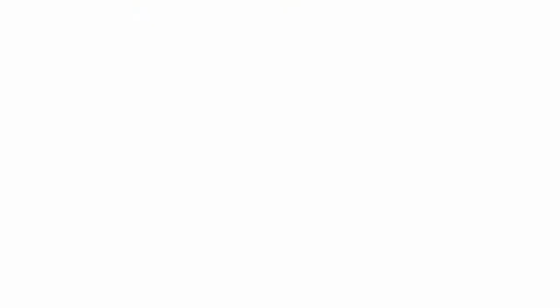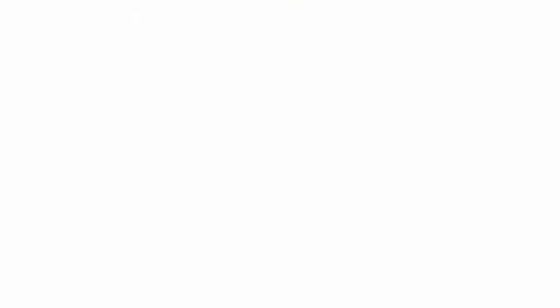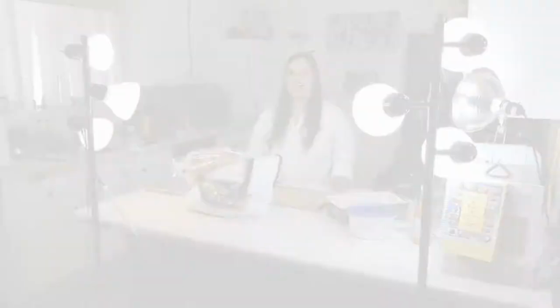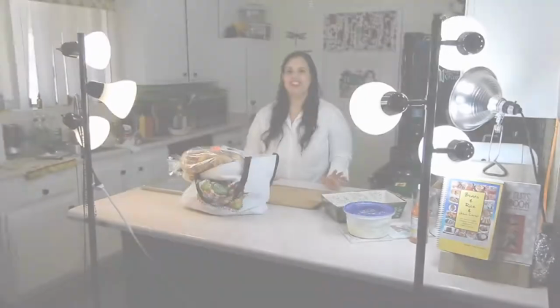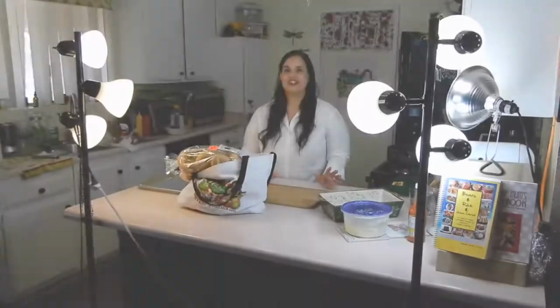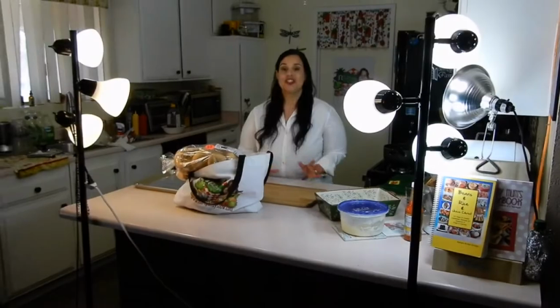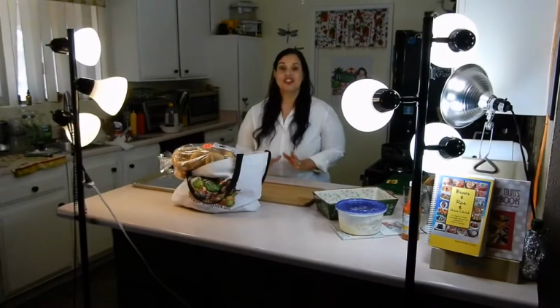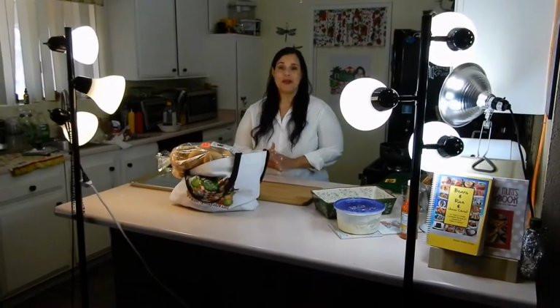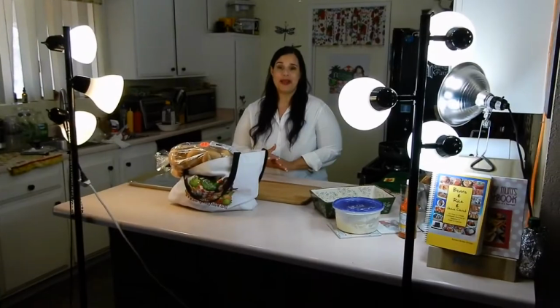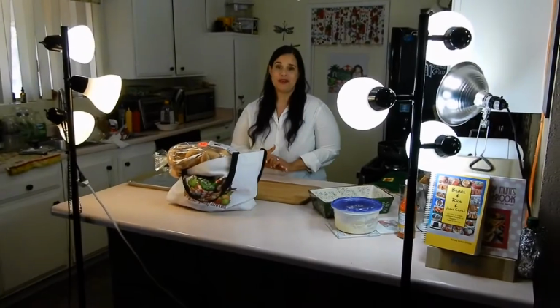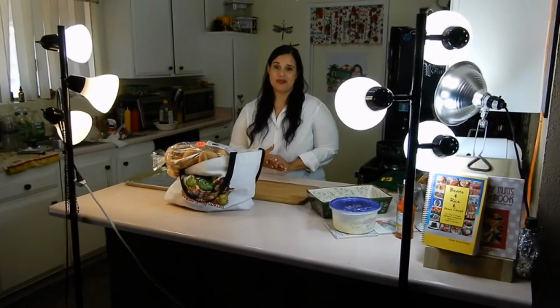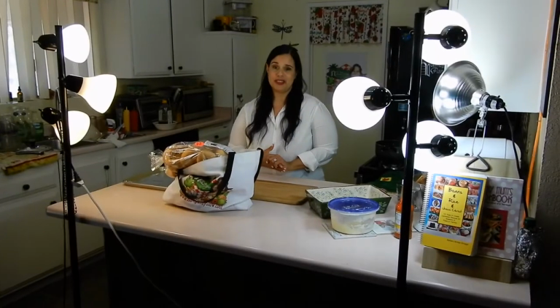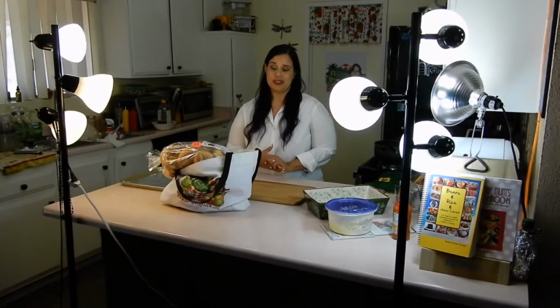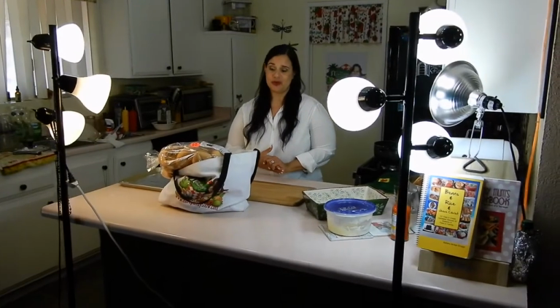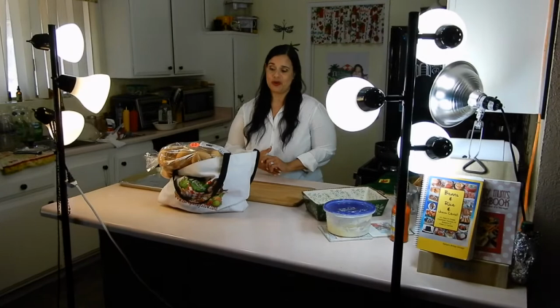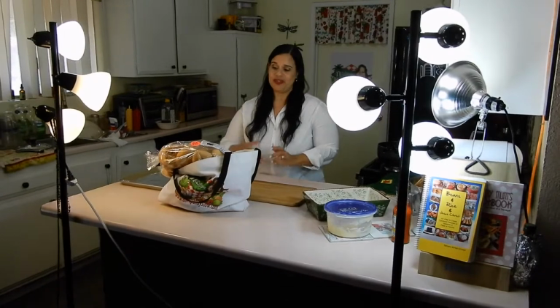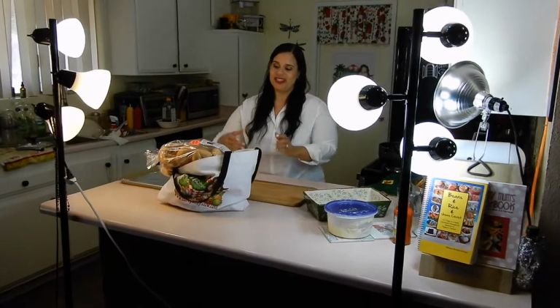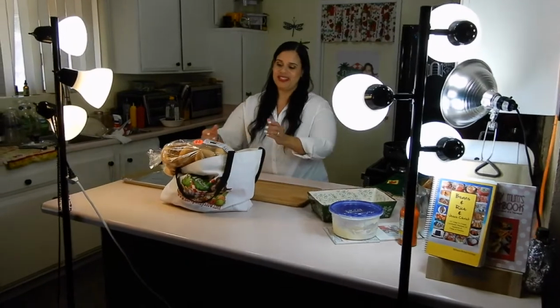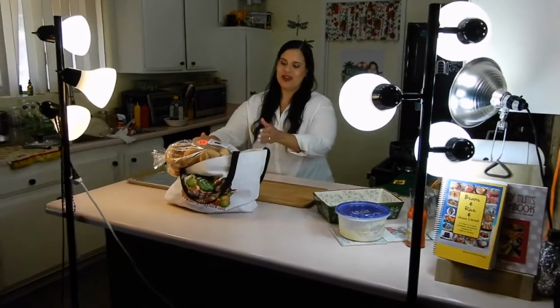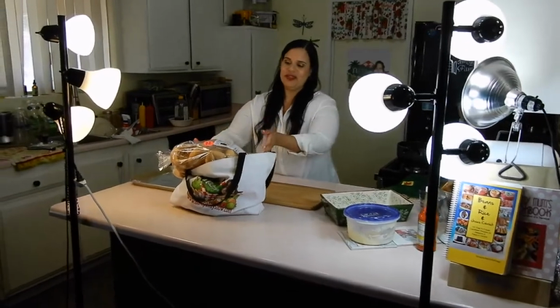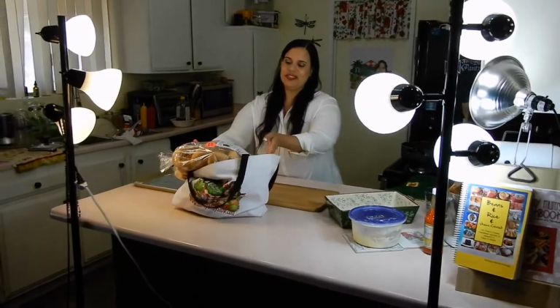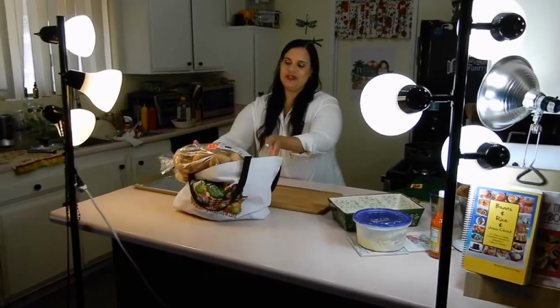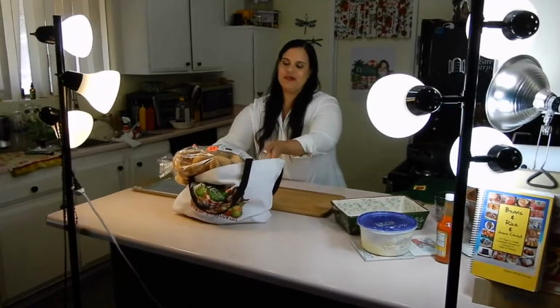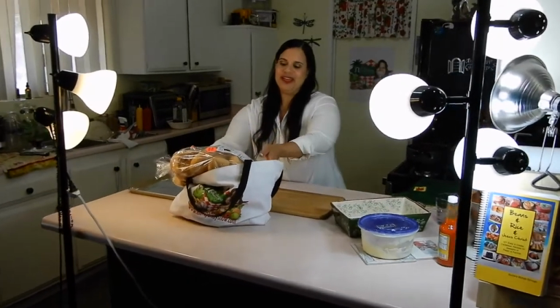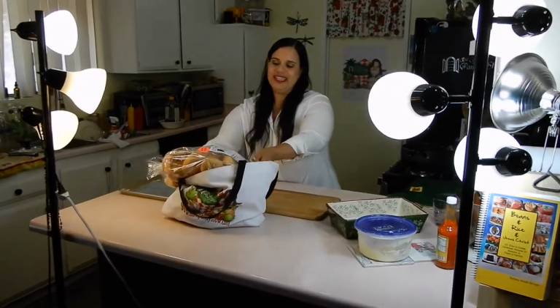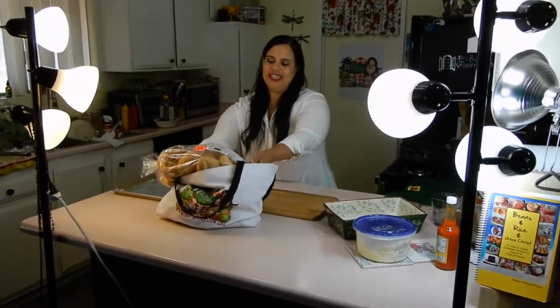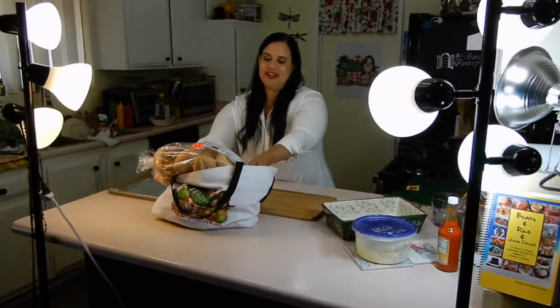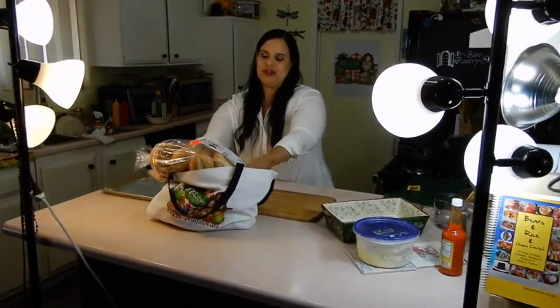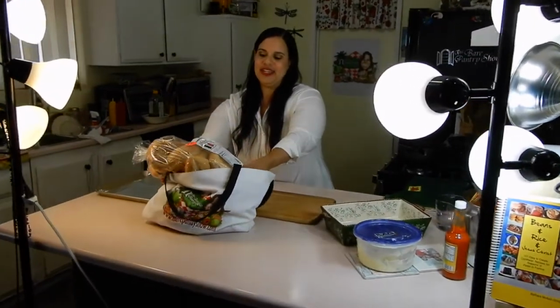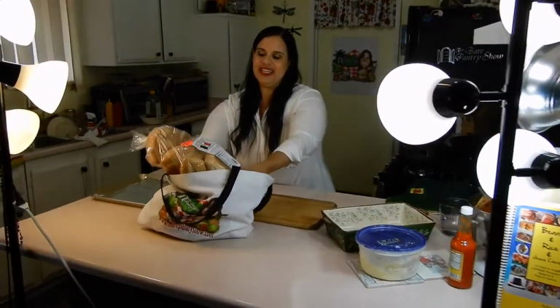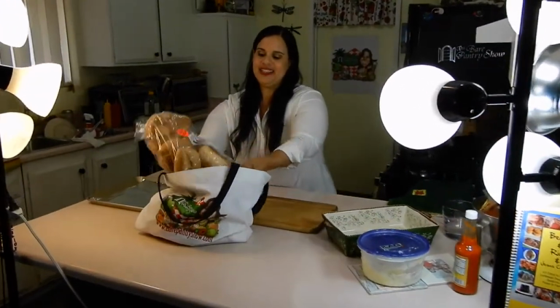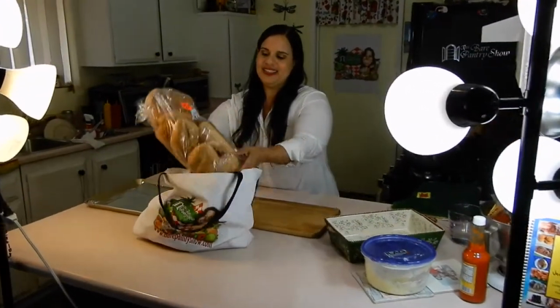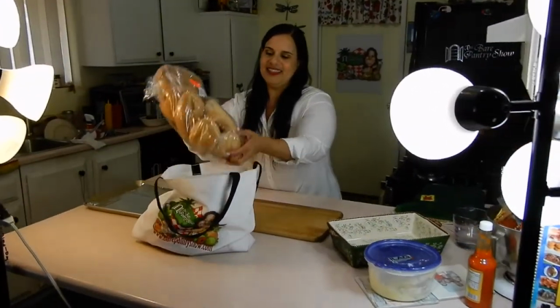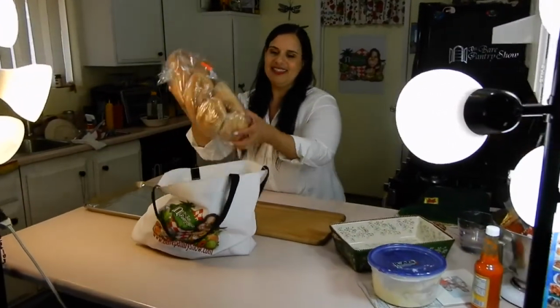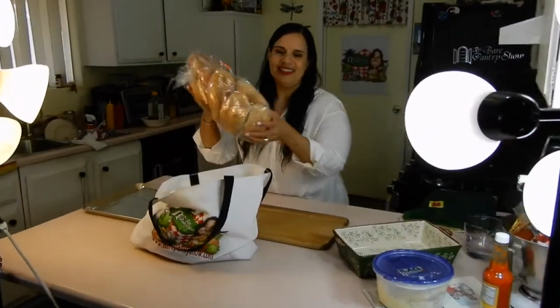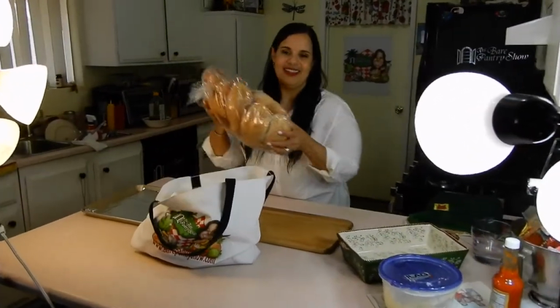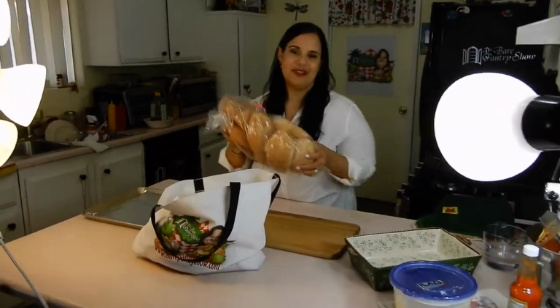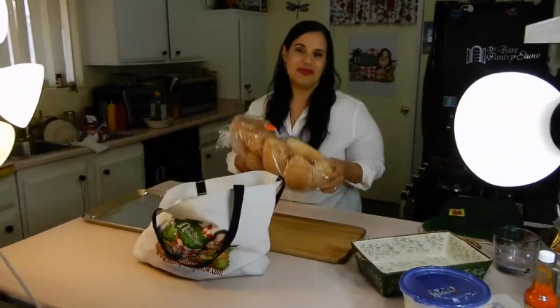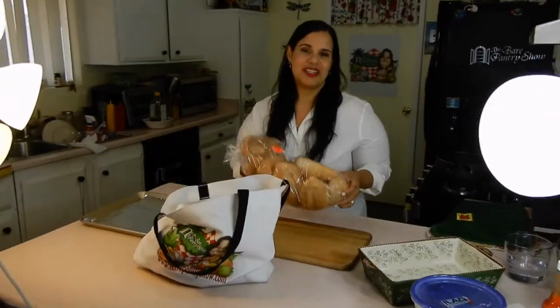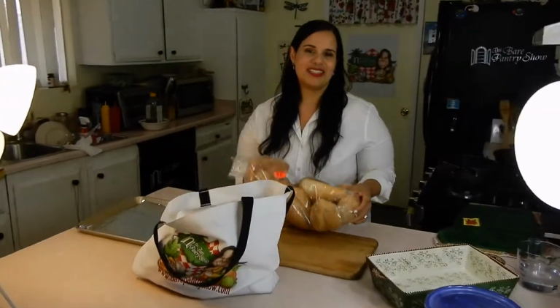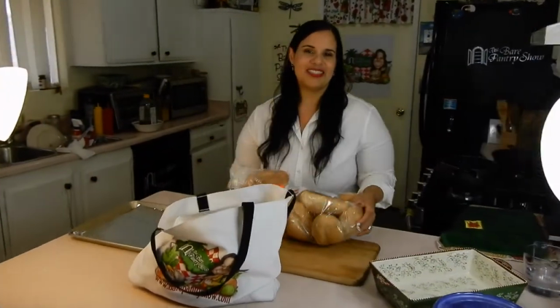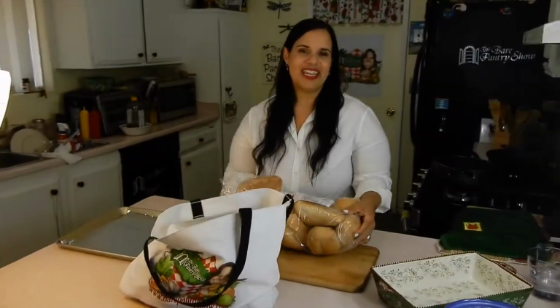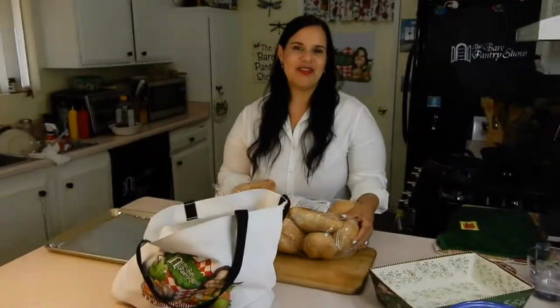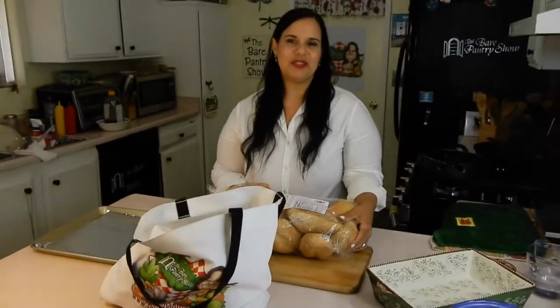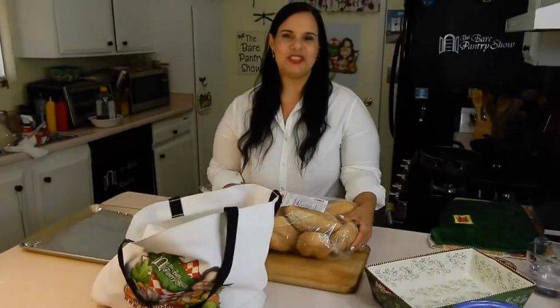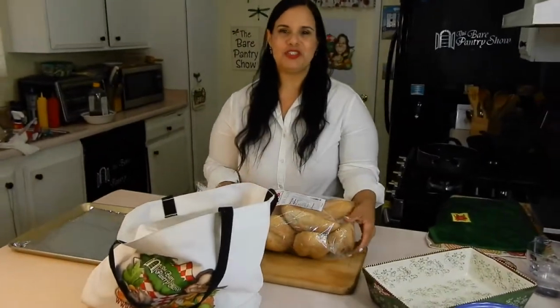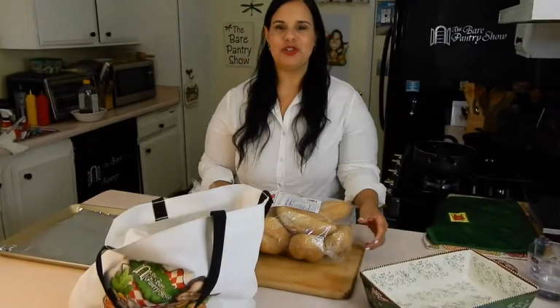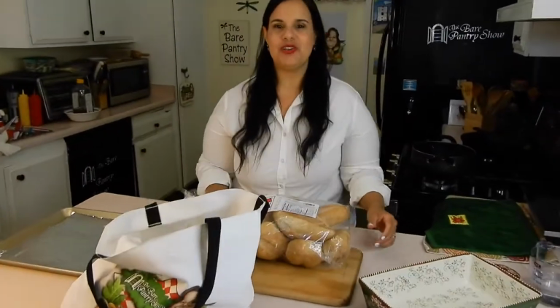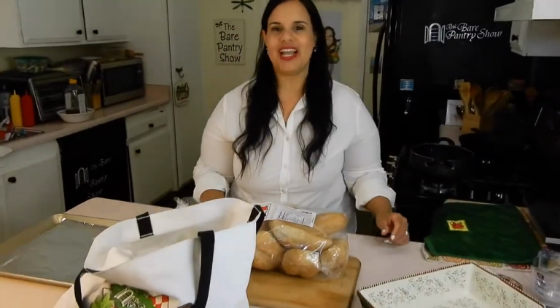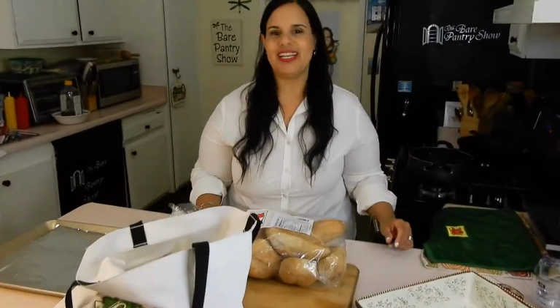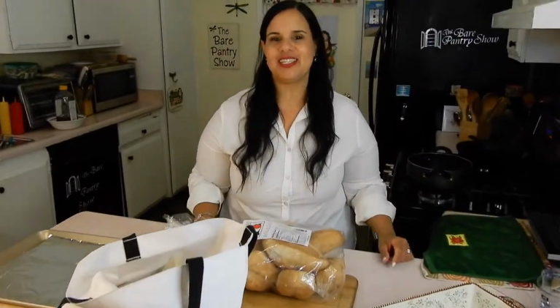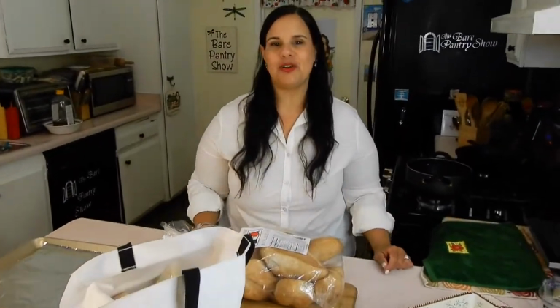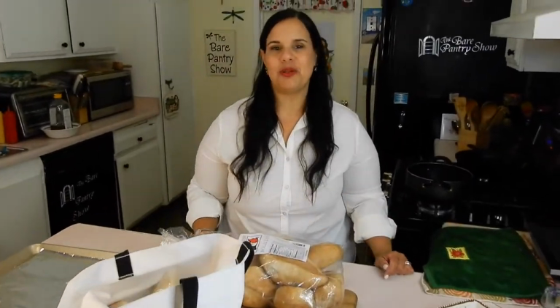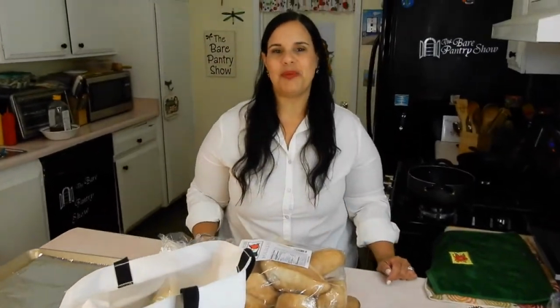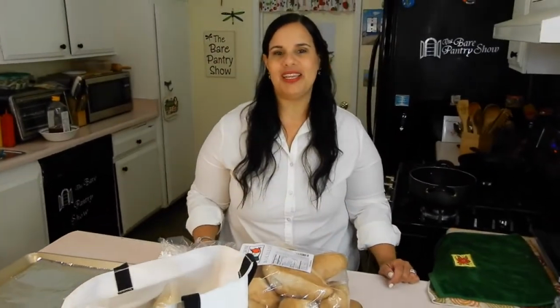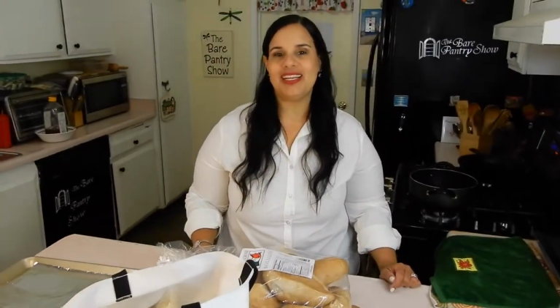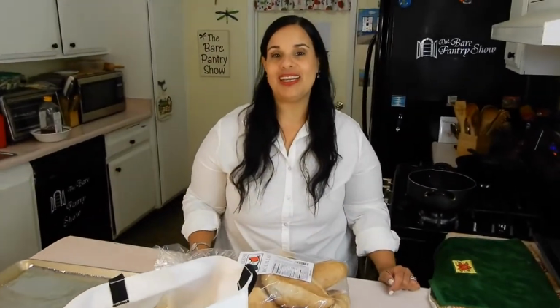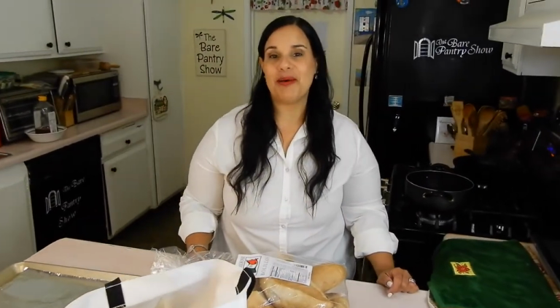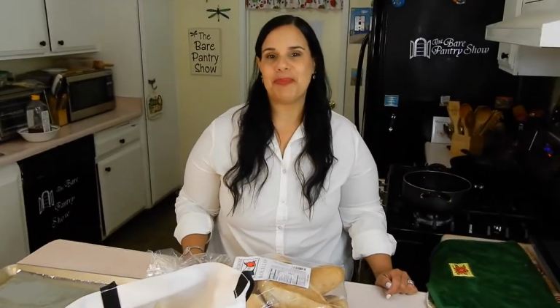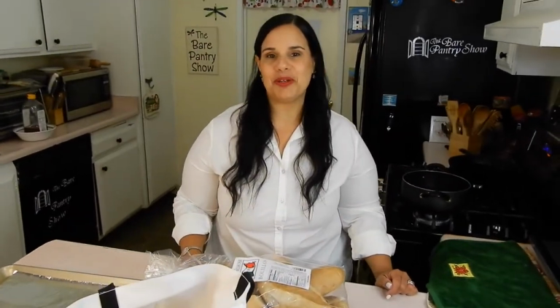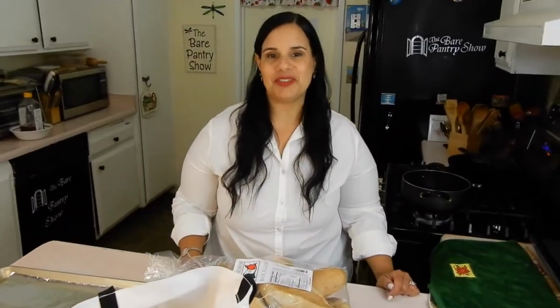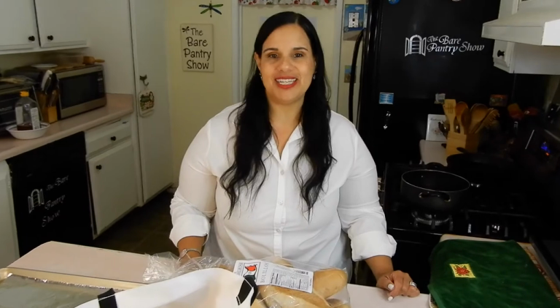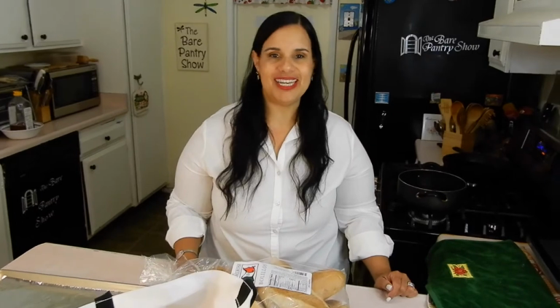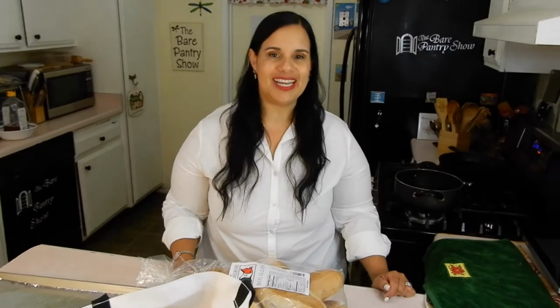I just got back from the store because I went to go buy the ingredients — today I'm going to show you guys how to make capirotada.